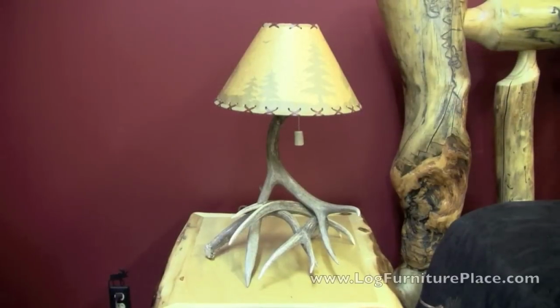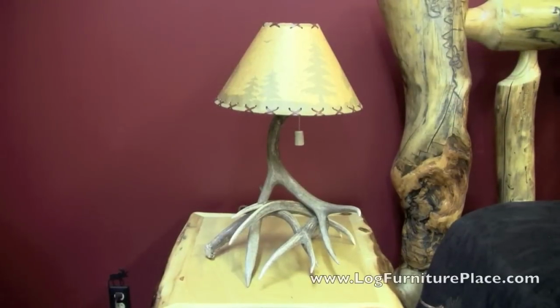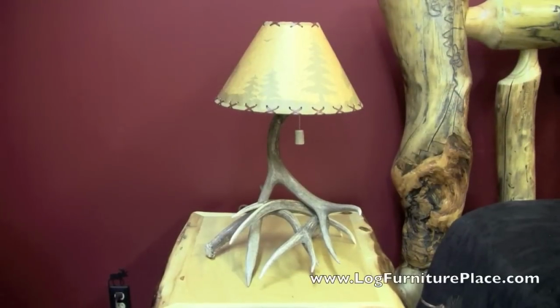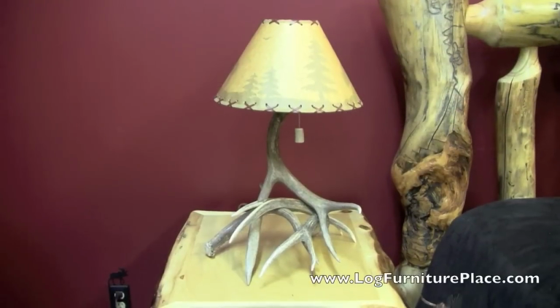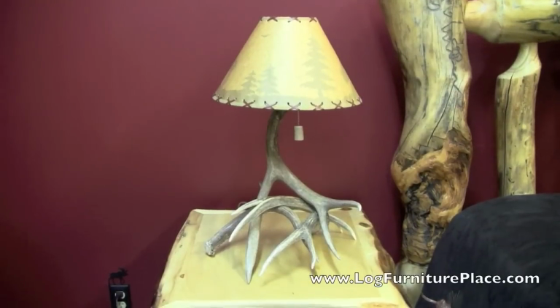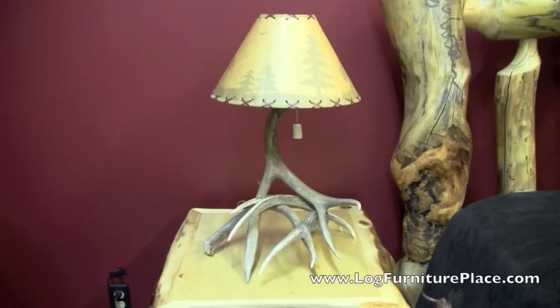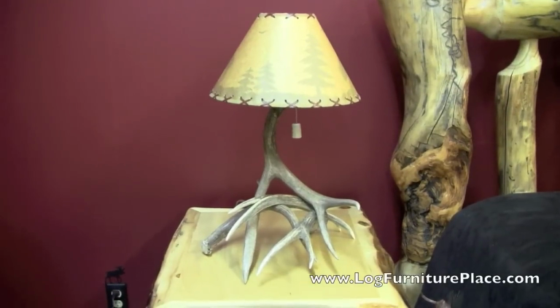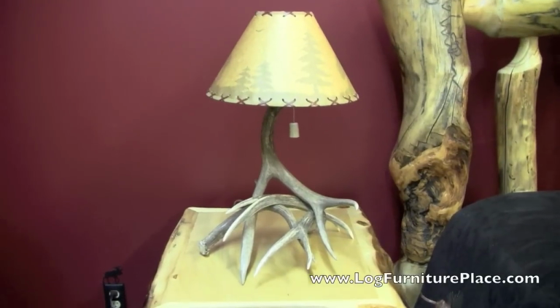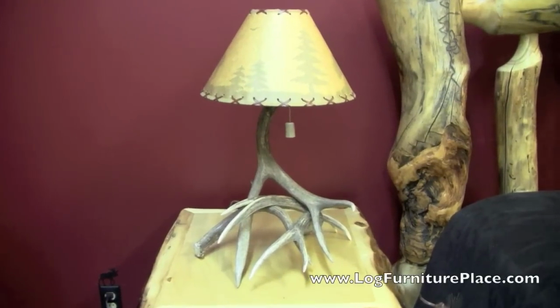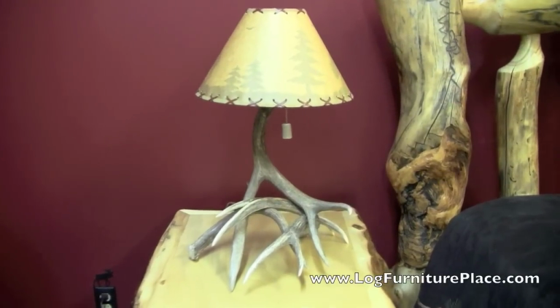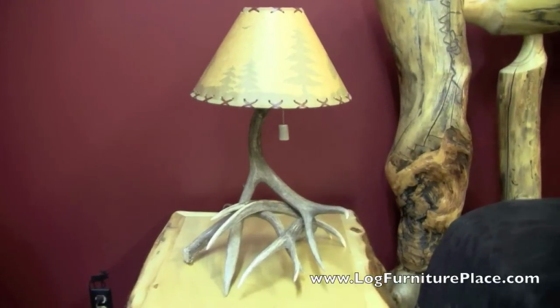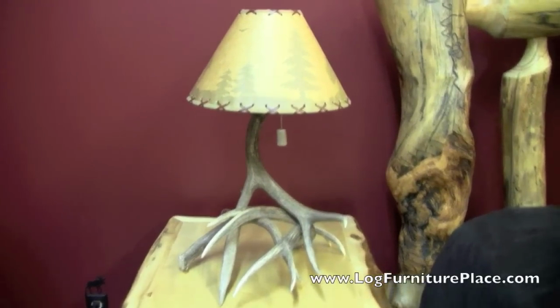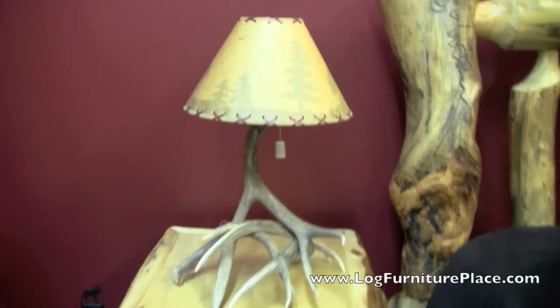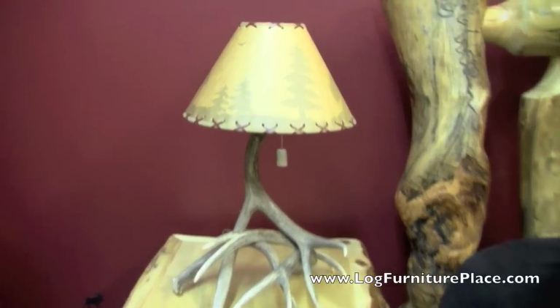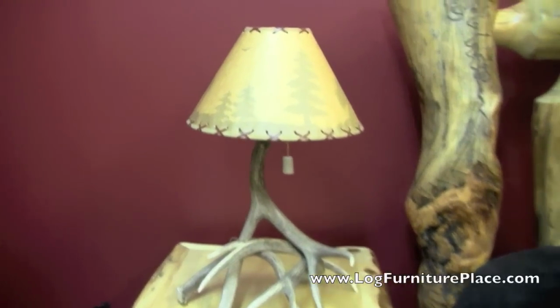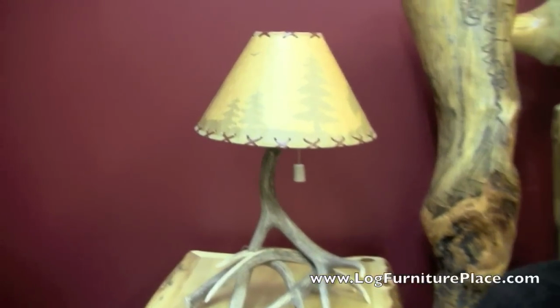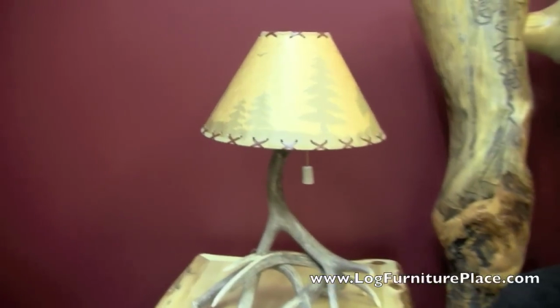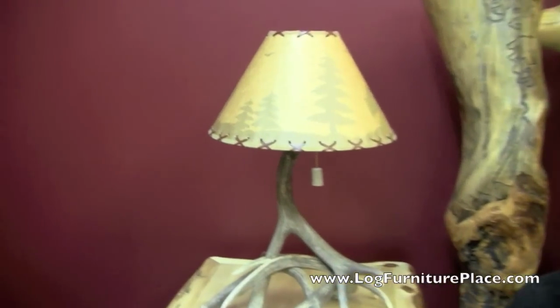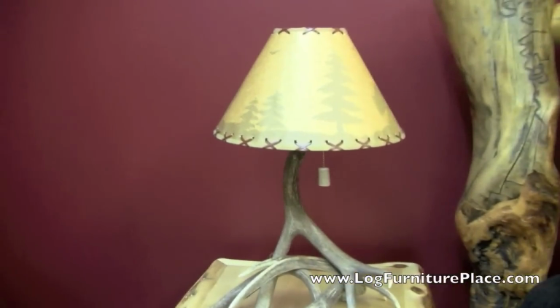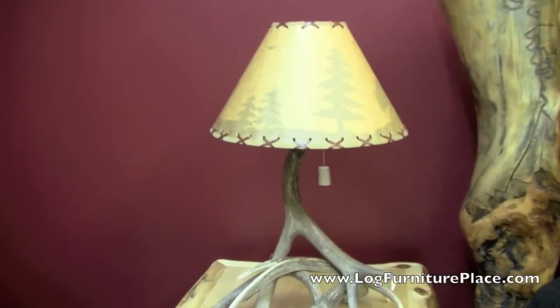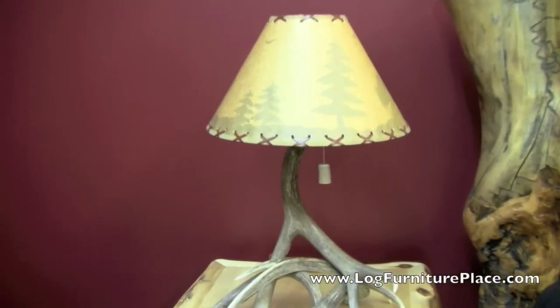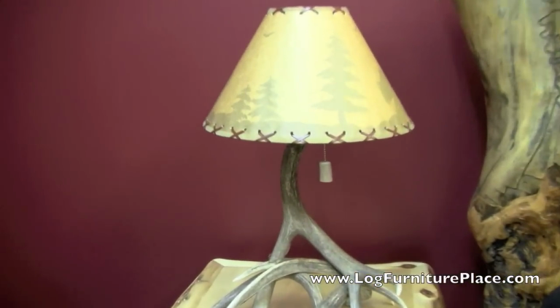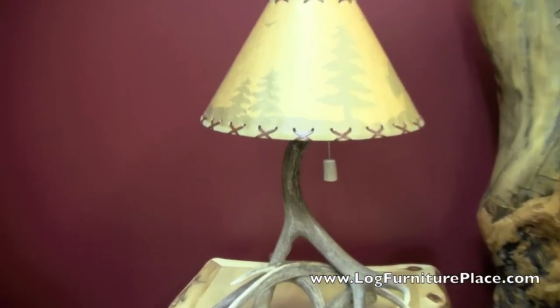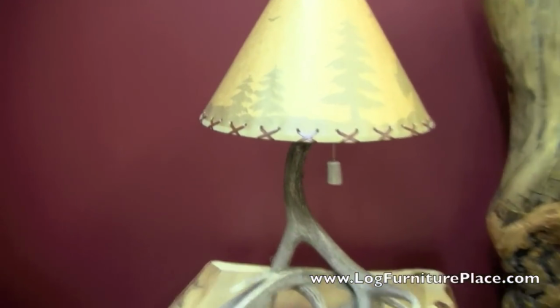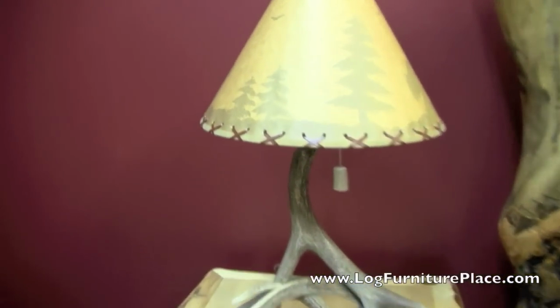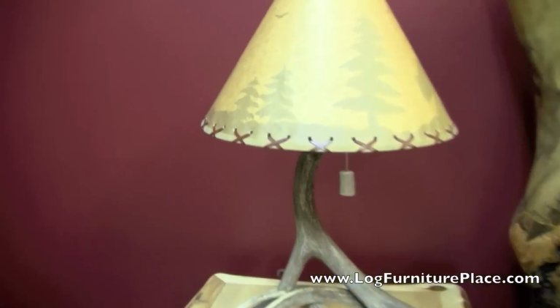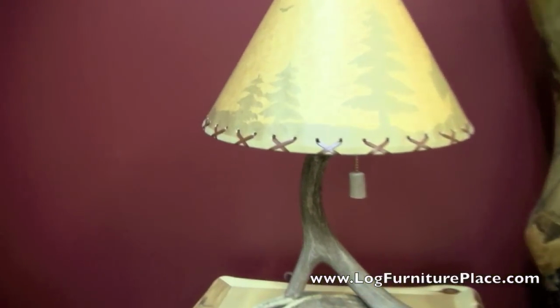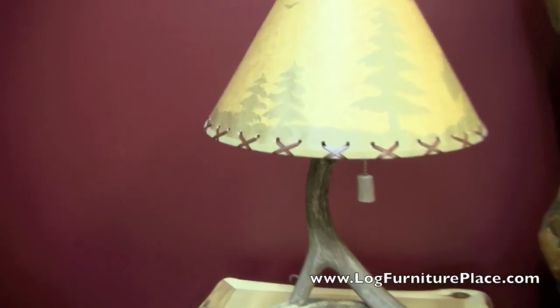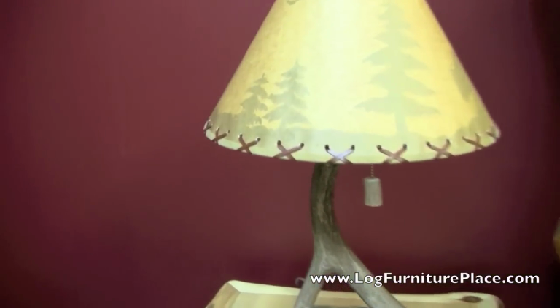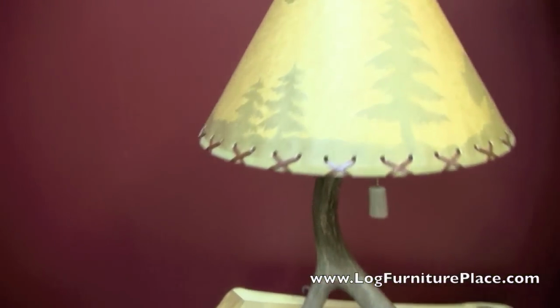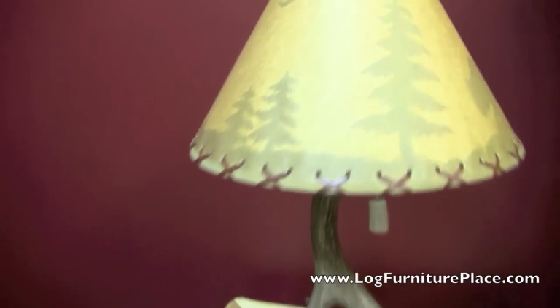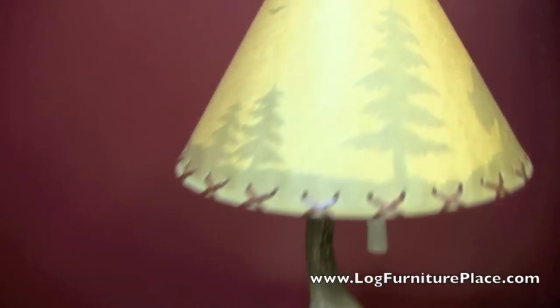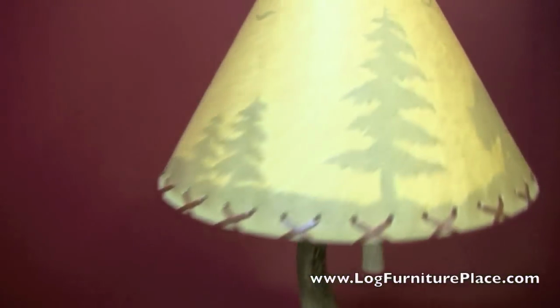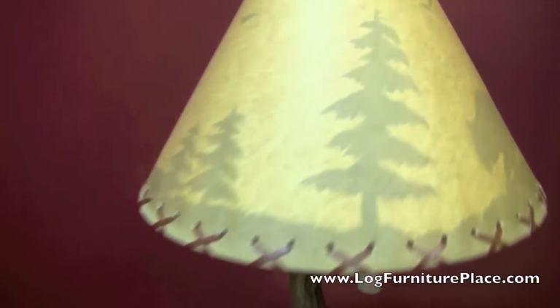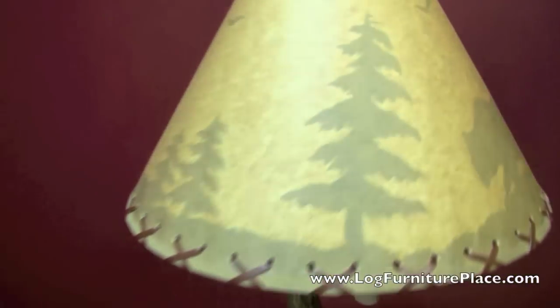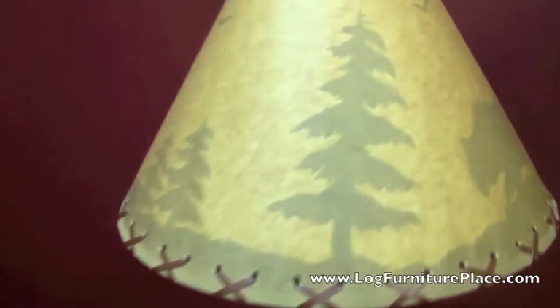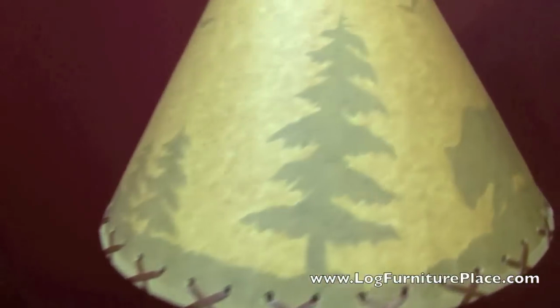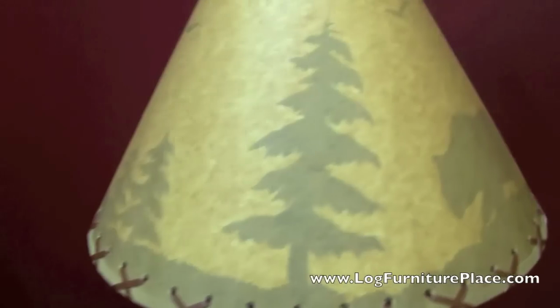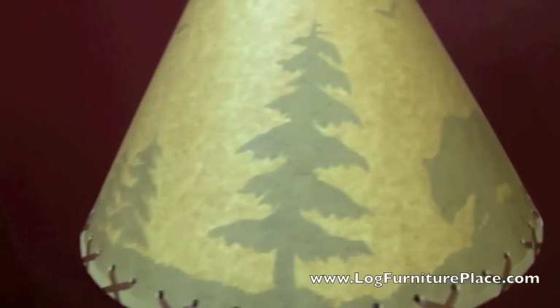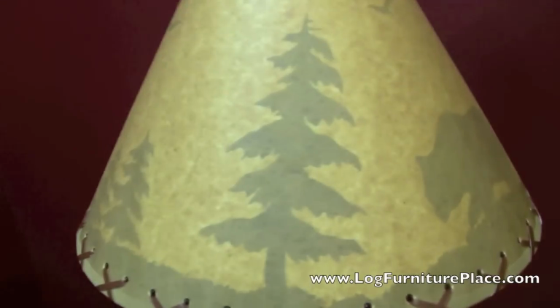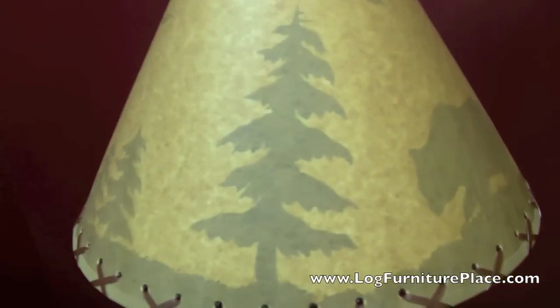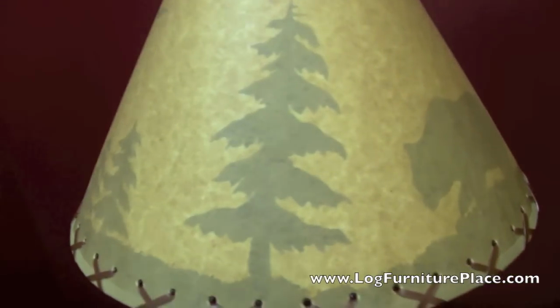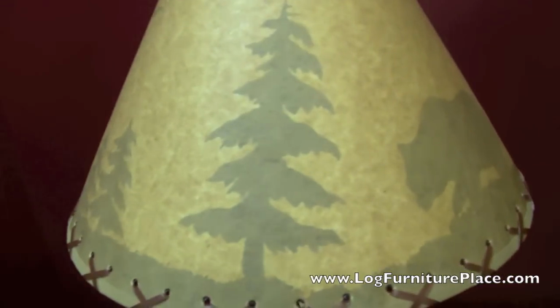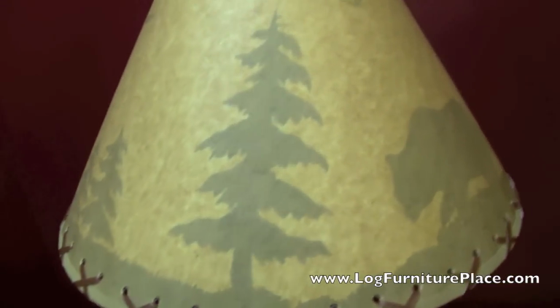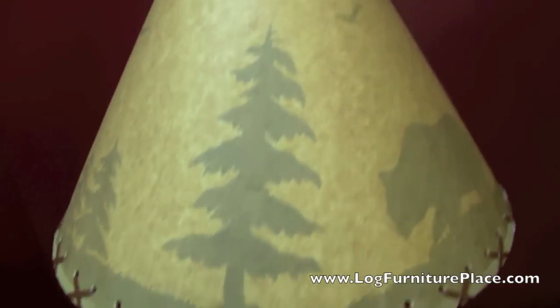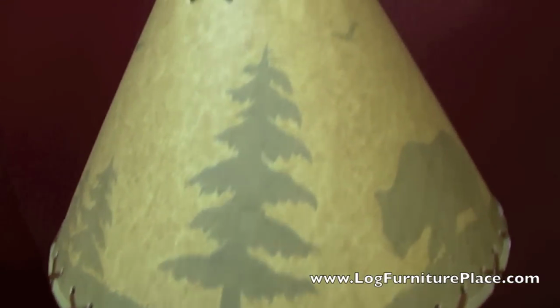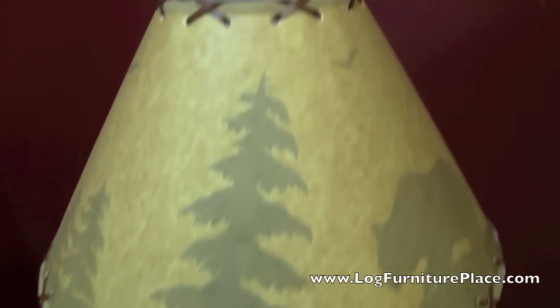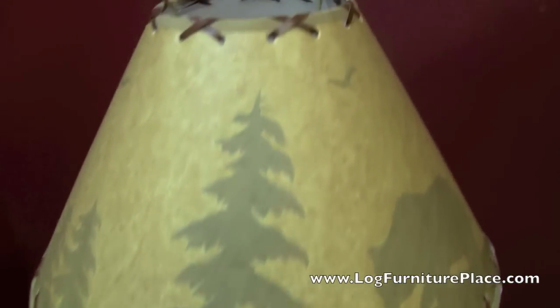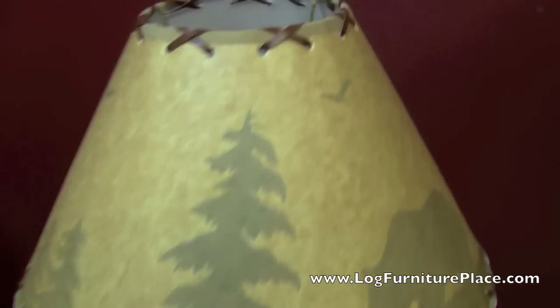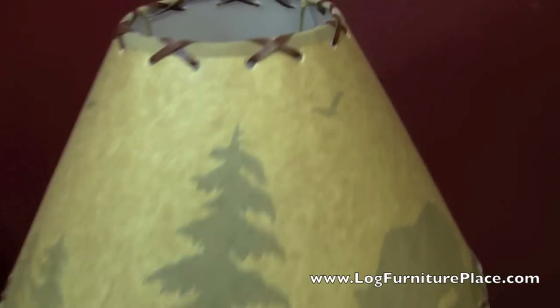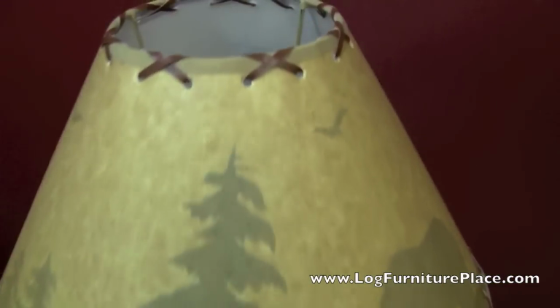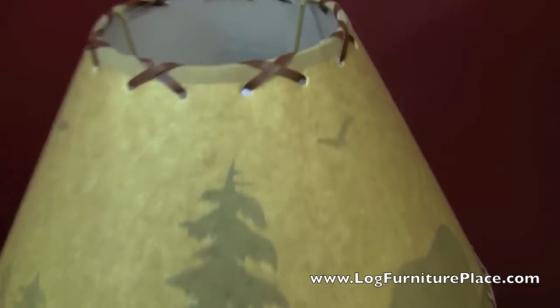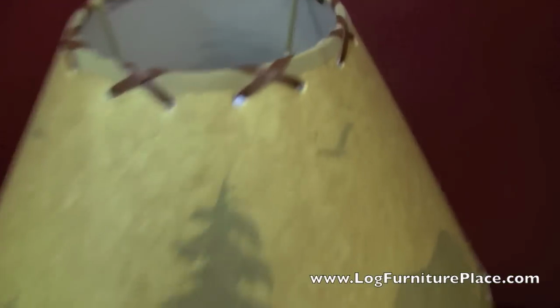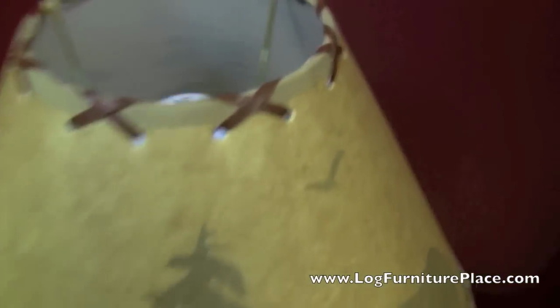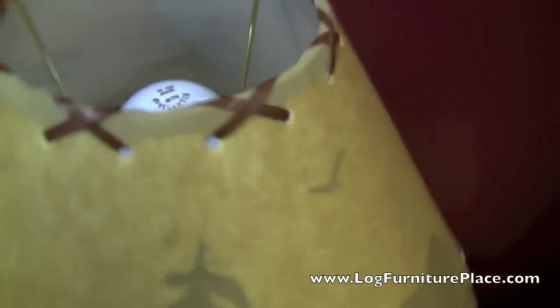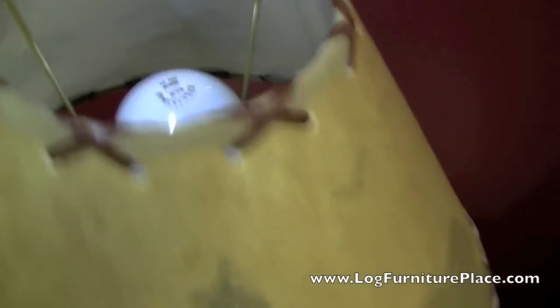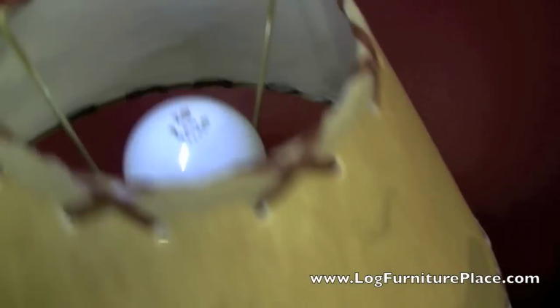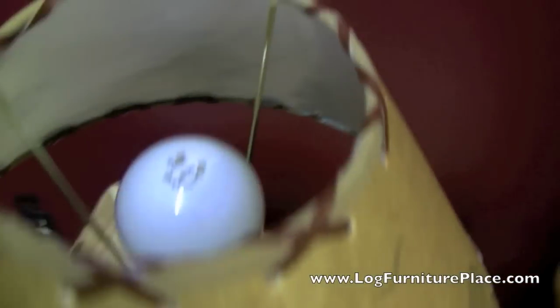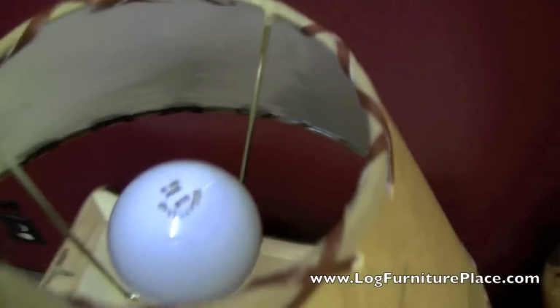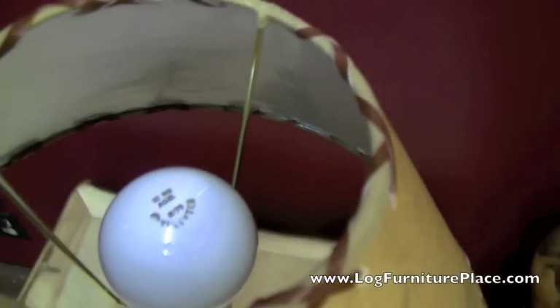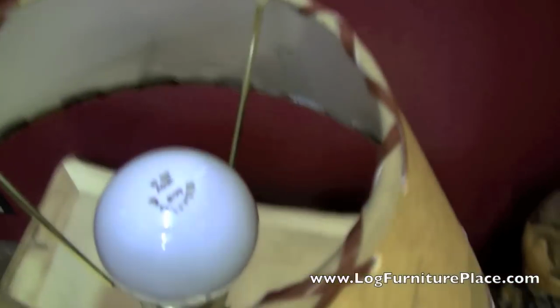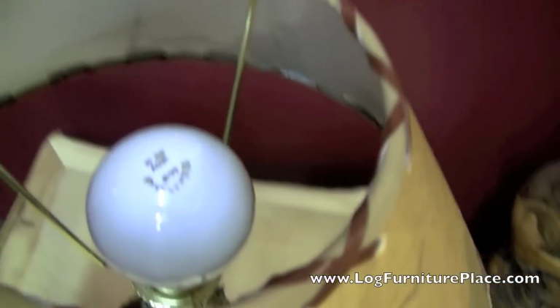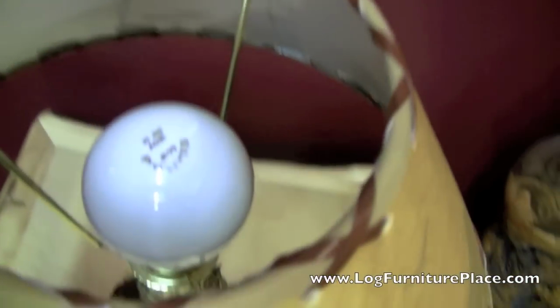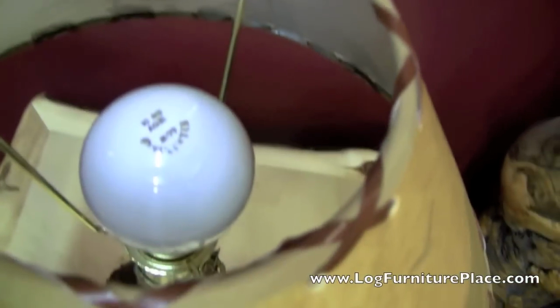Hi, it's Jason with LogFurniturePlace.com. I'm going to give you a look at our triple whitetail antler table lamp.